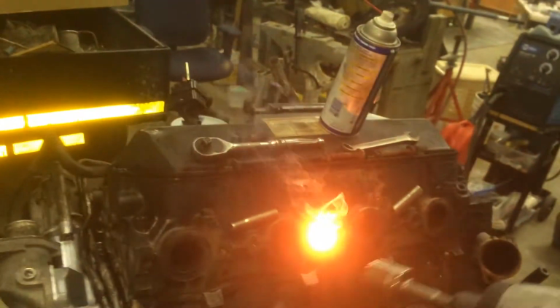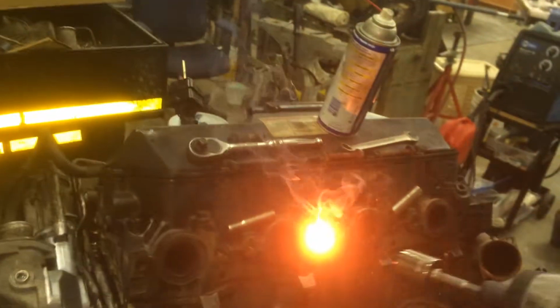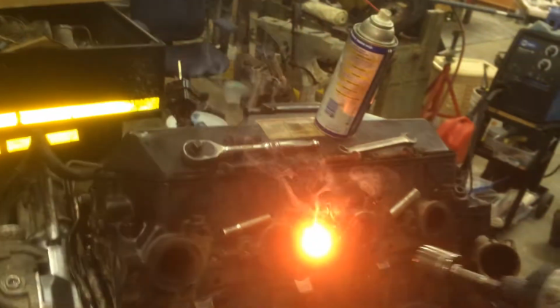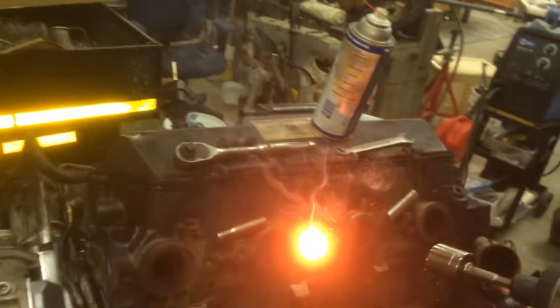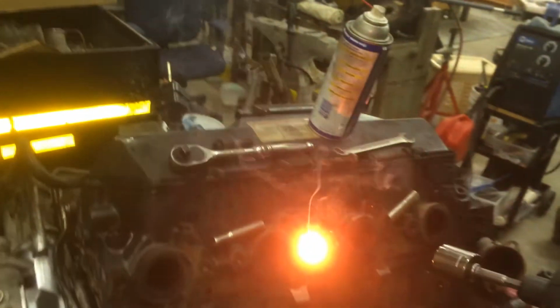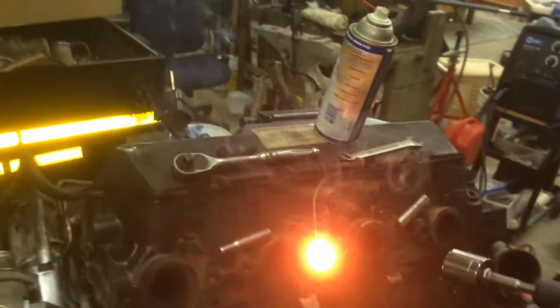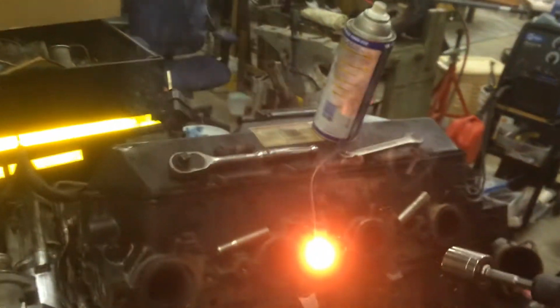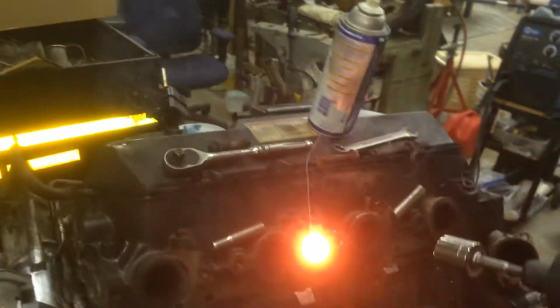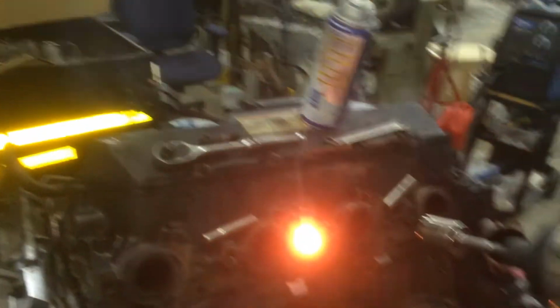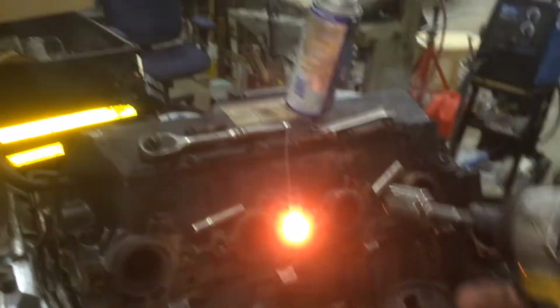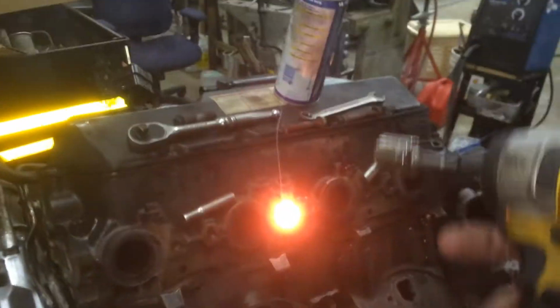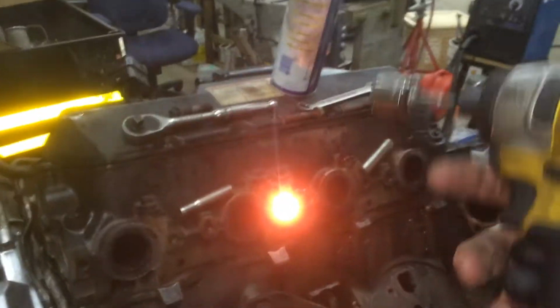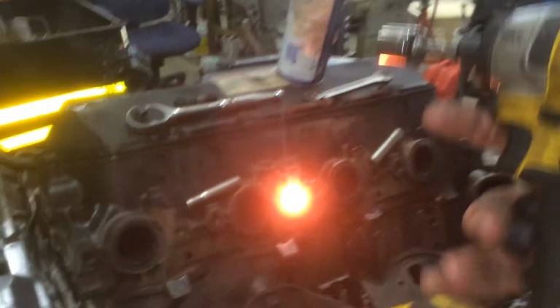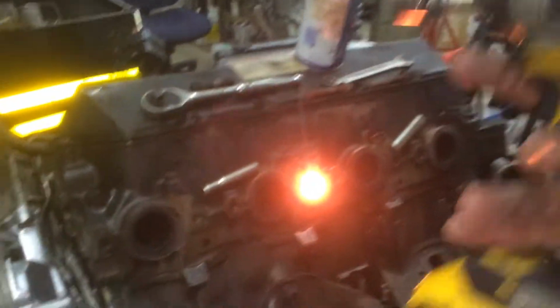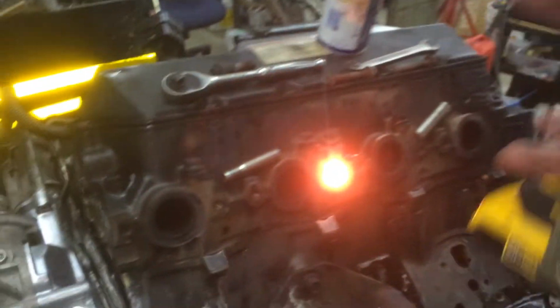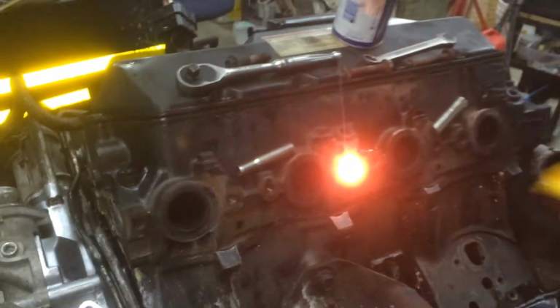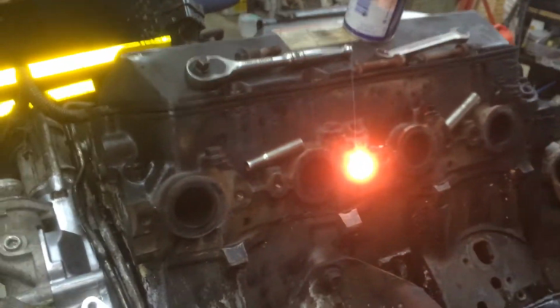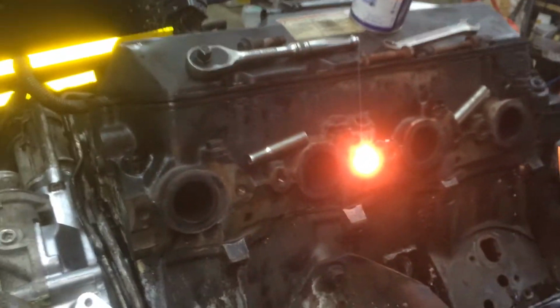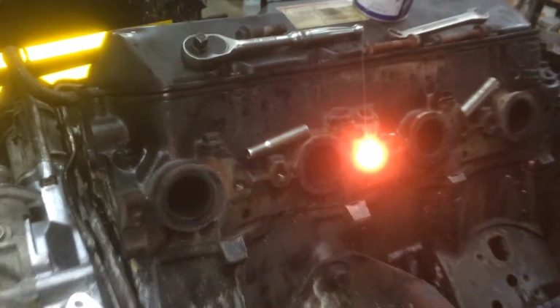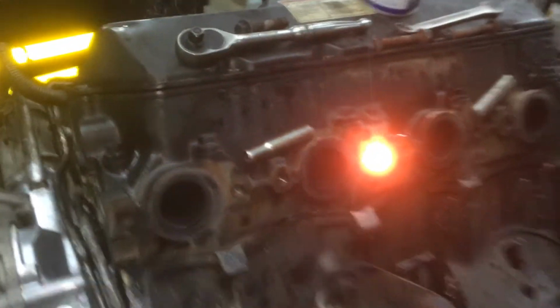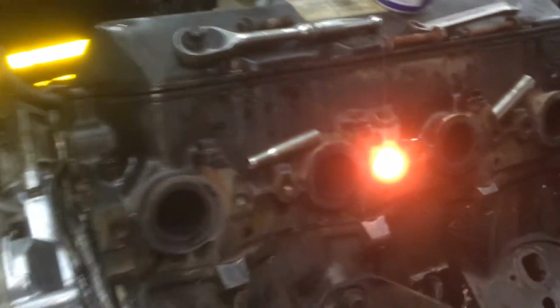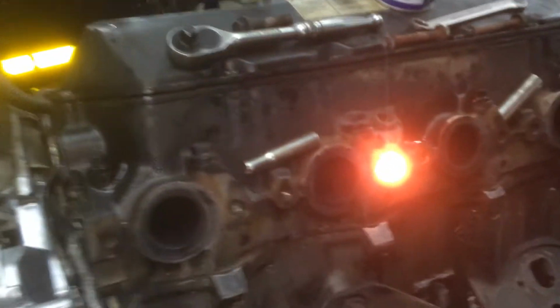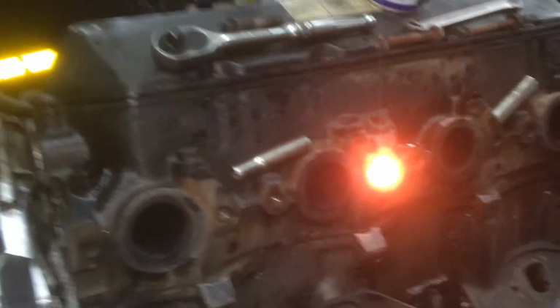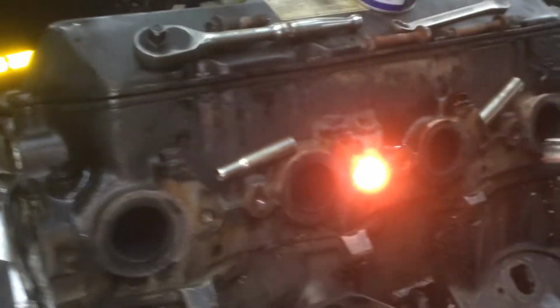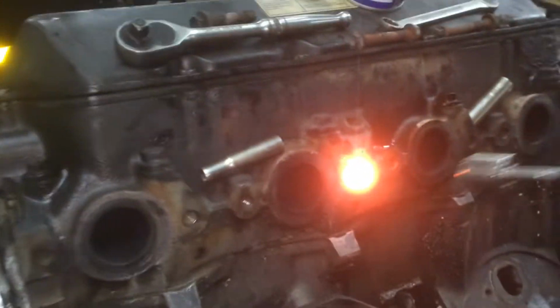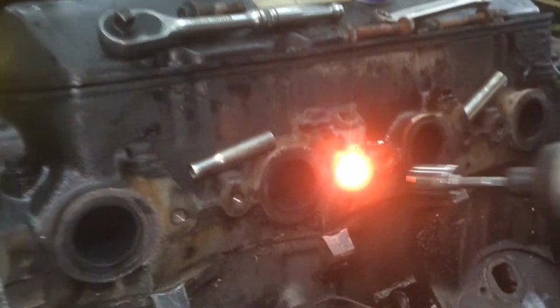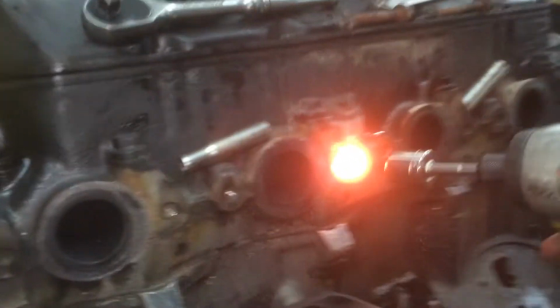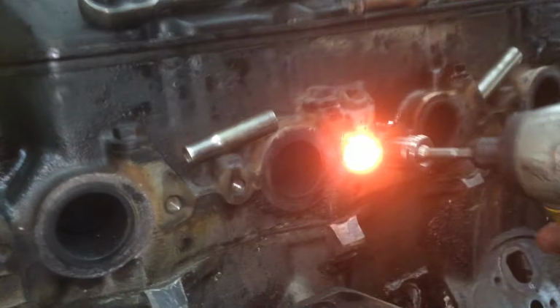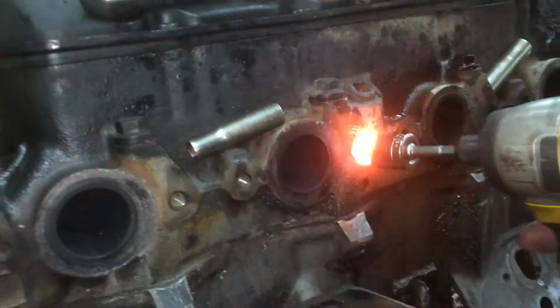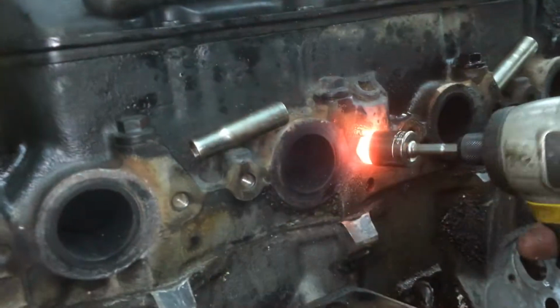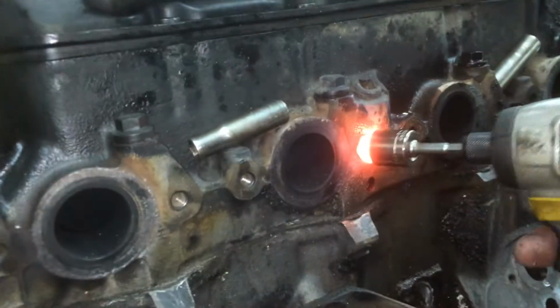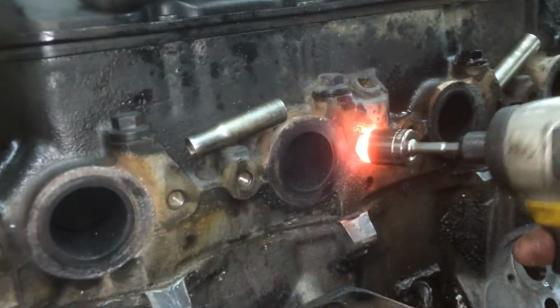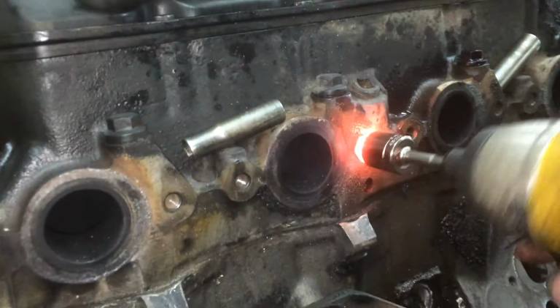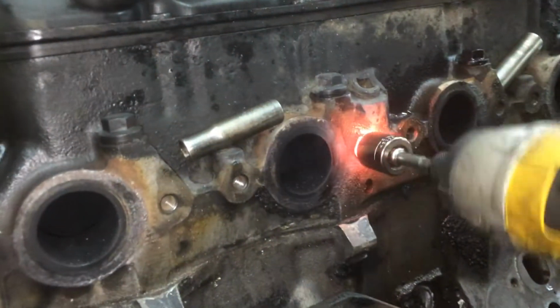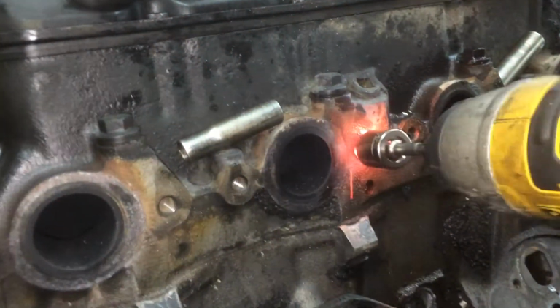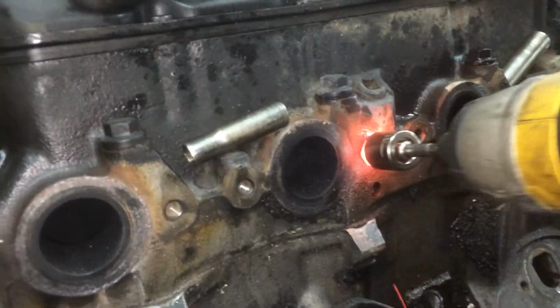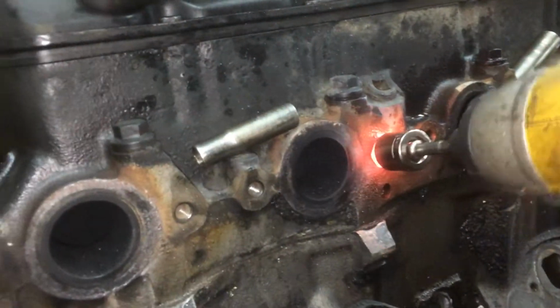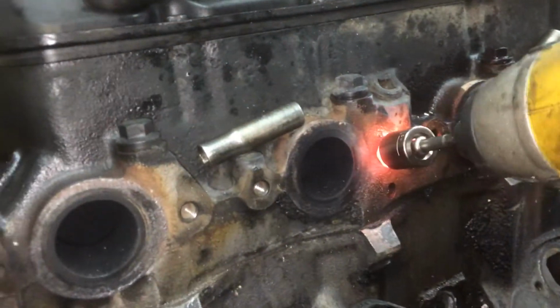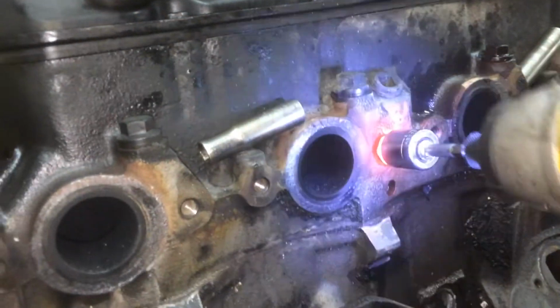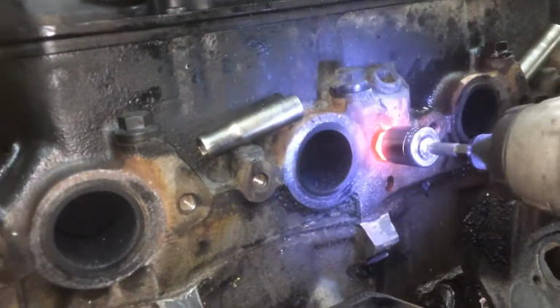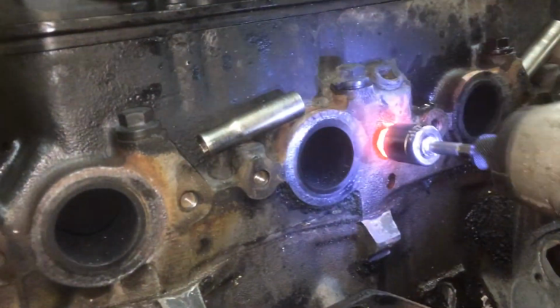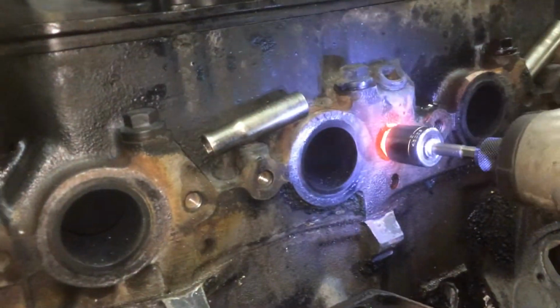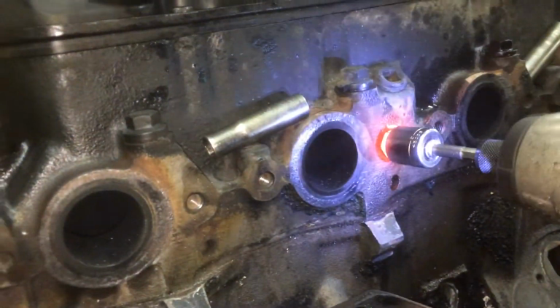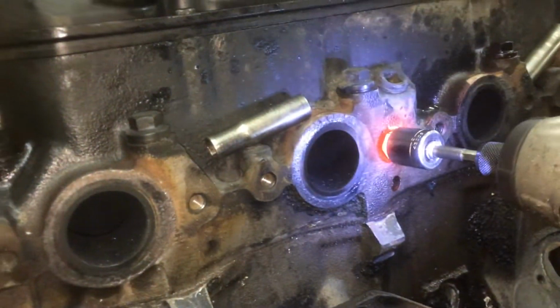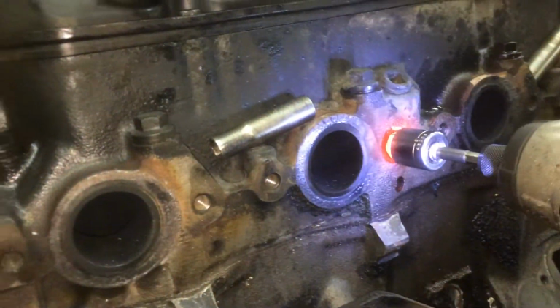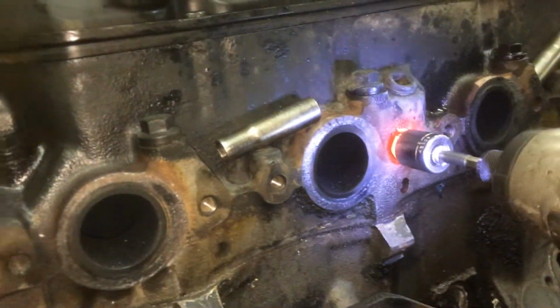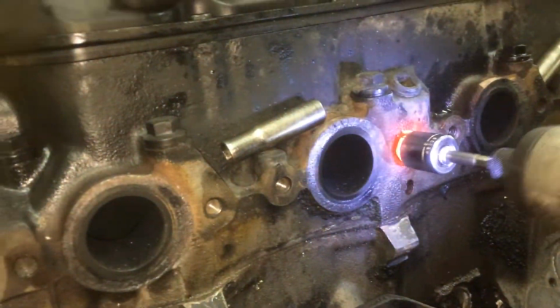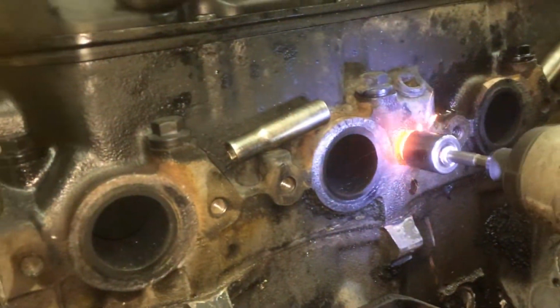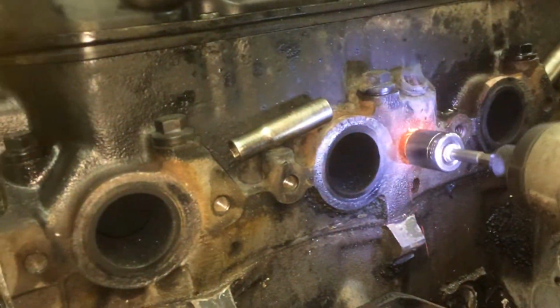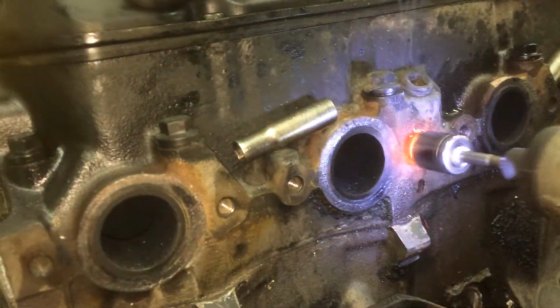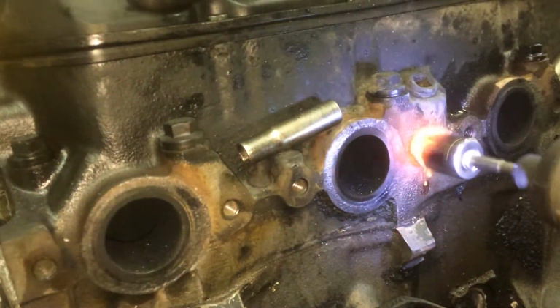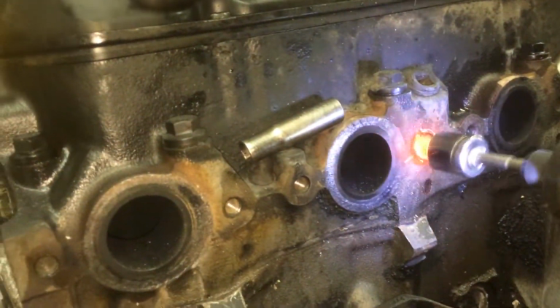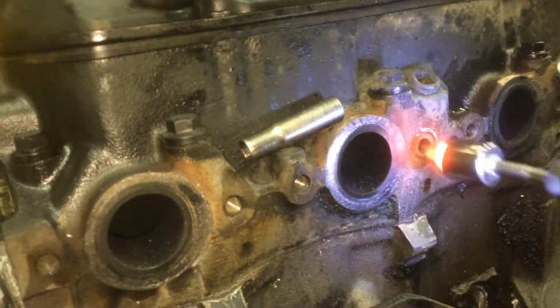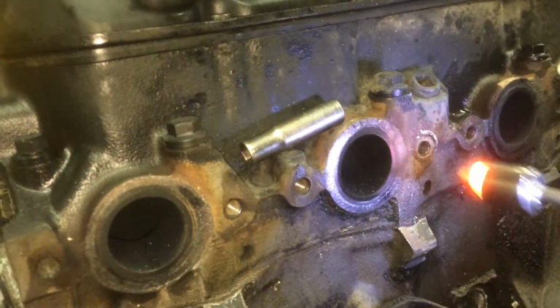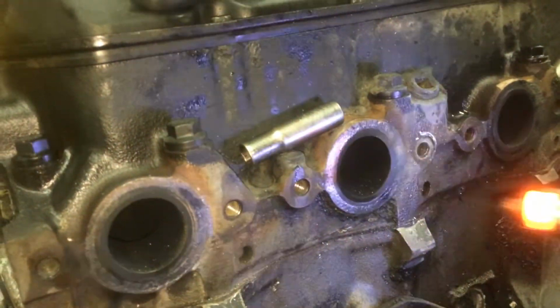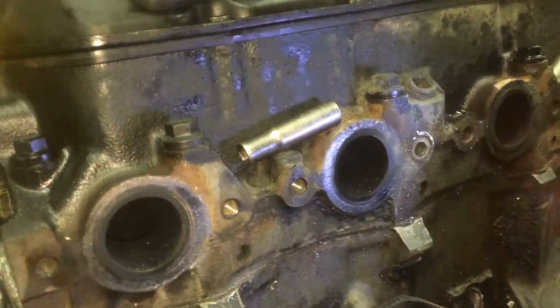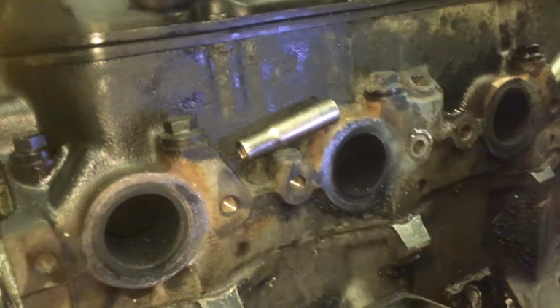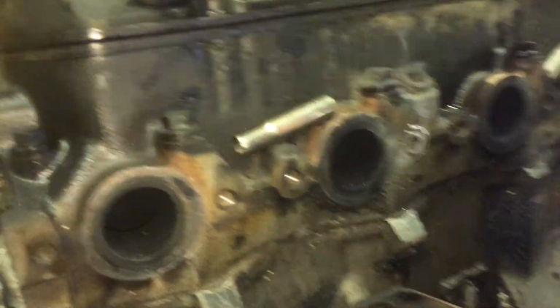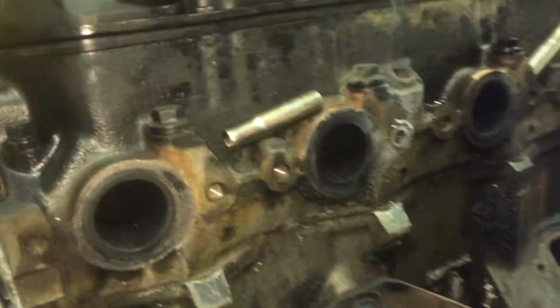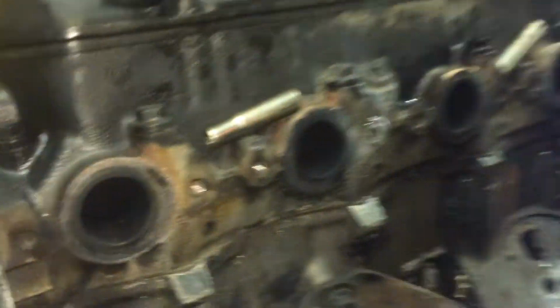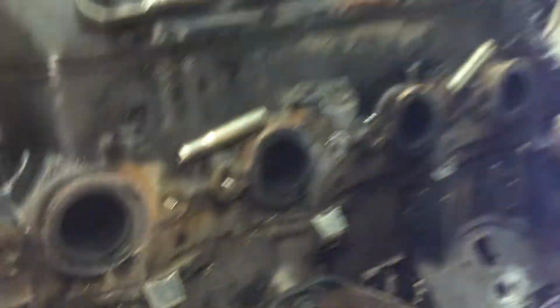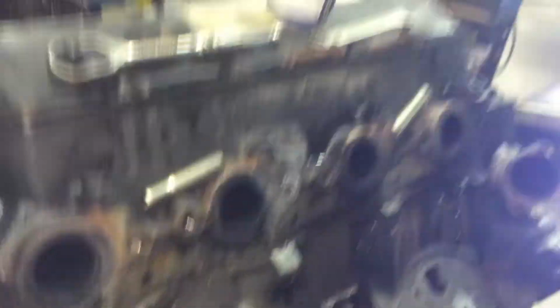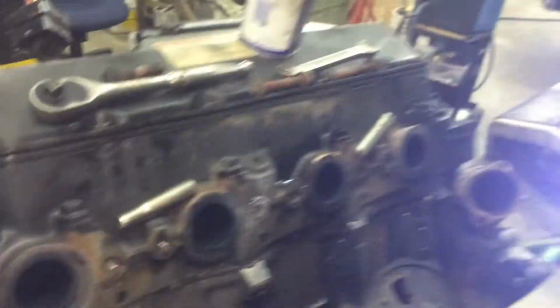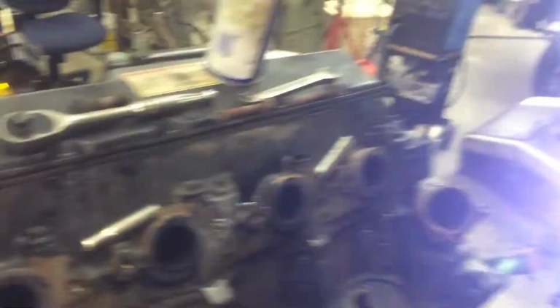So that sucker is smoking hot. Hit it with the impact — comes right out.